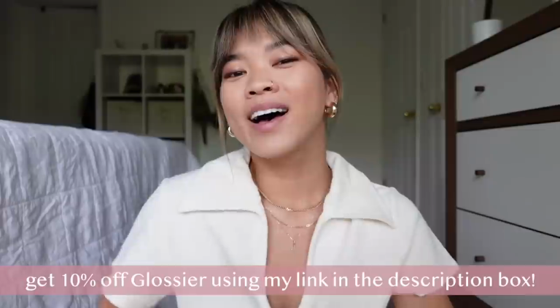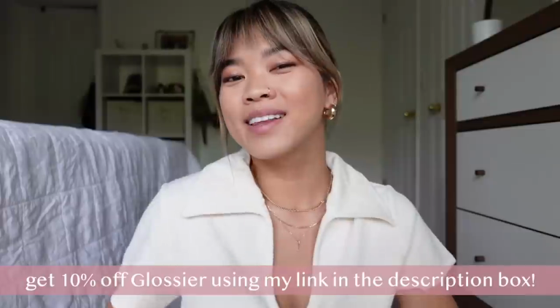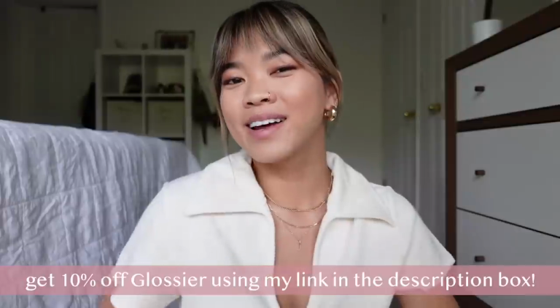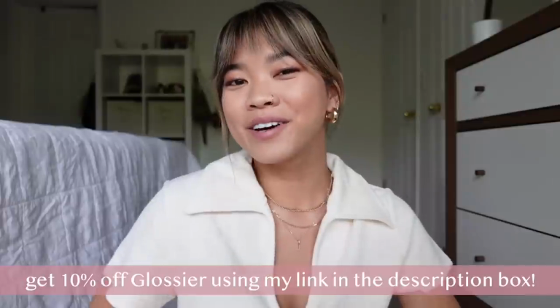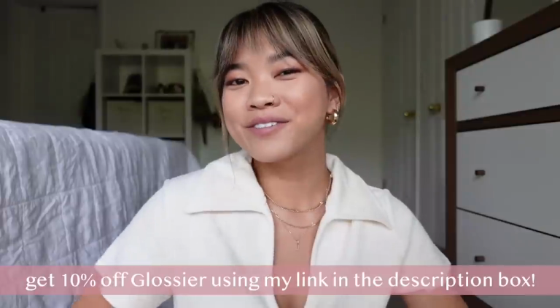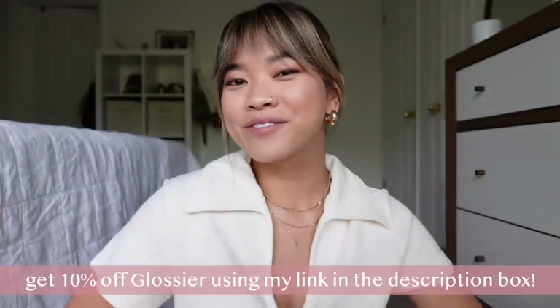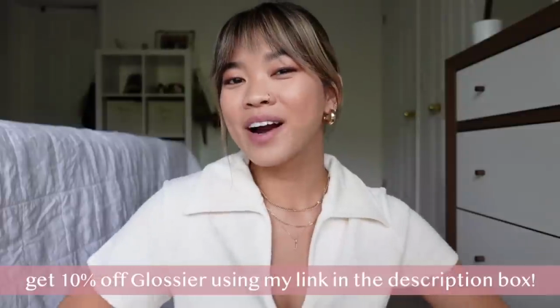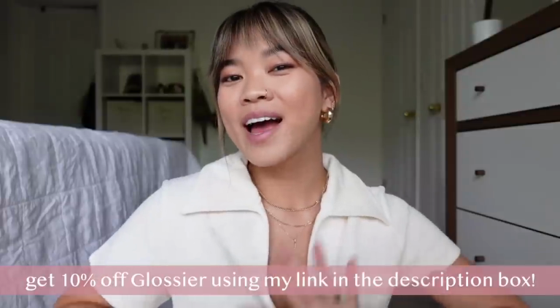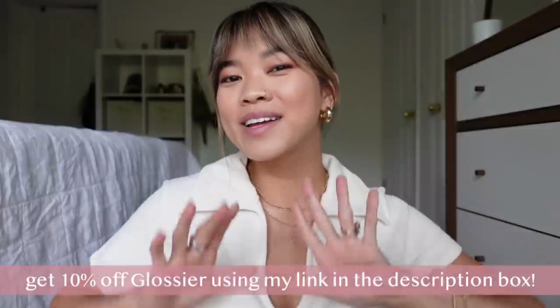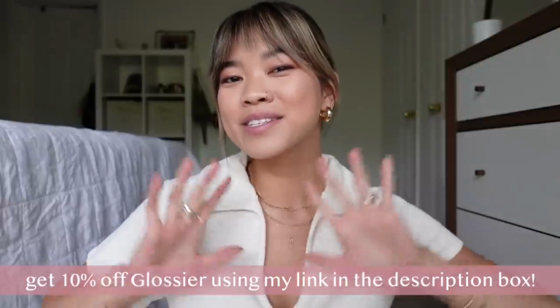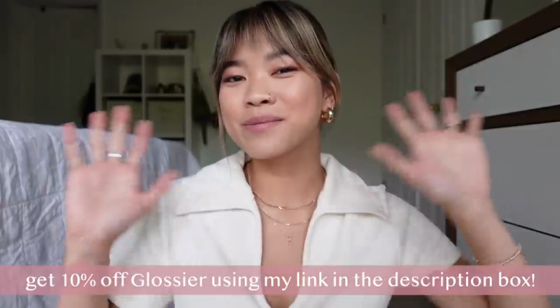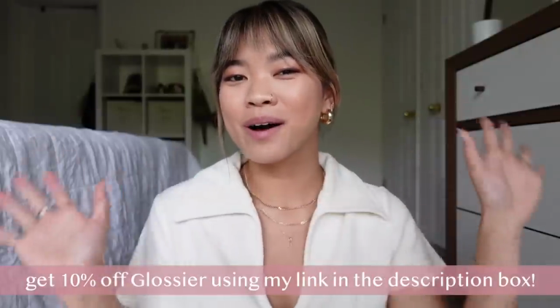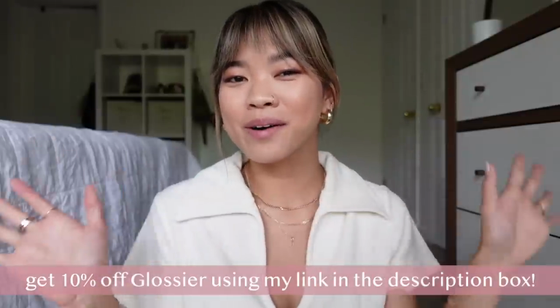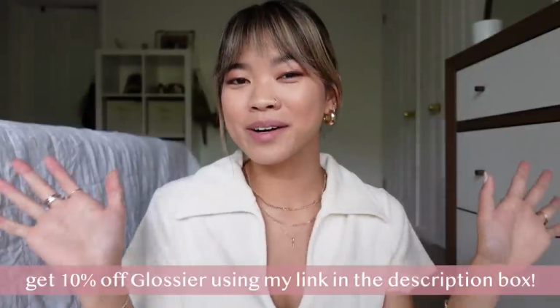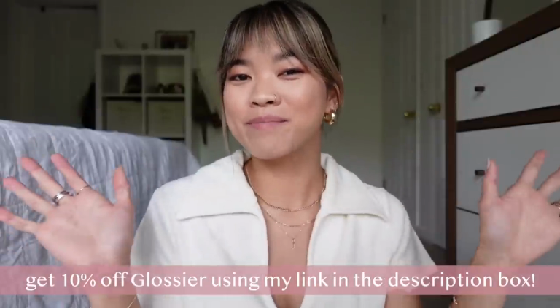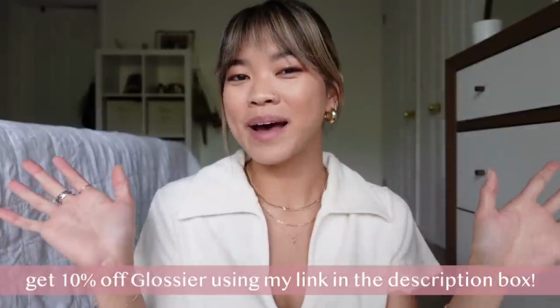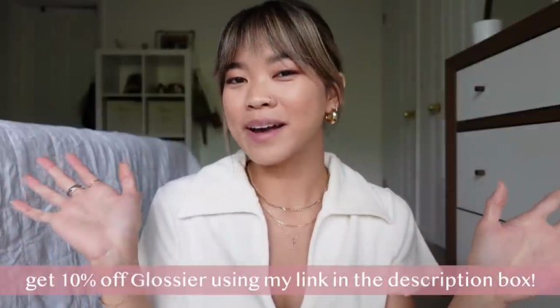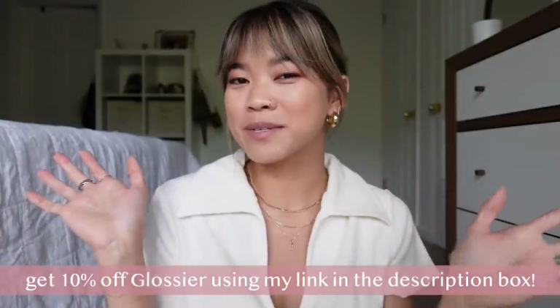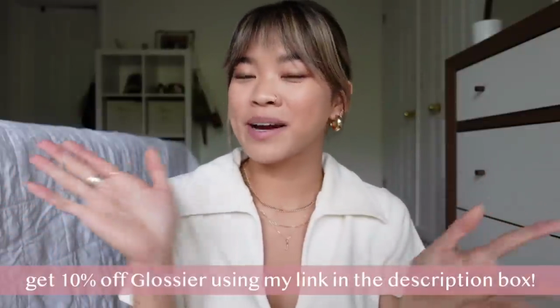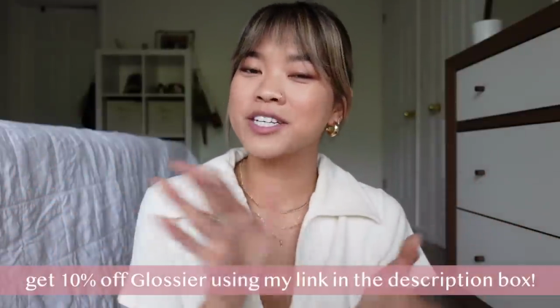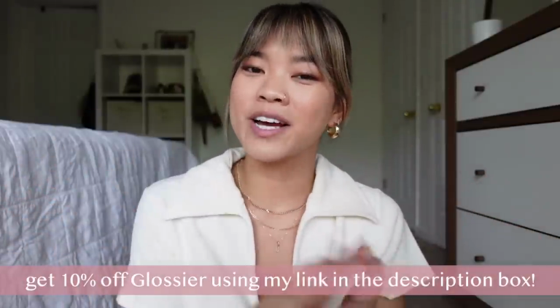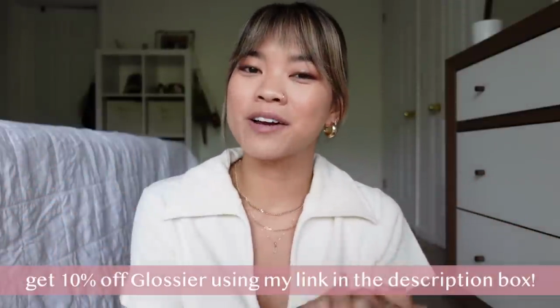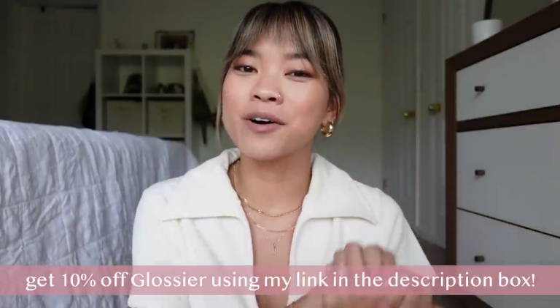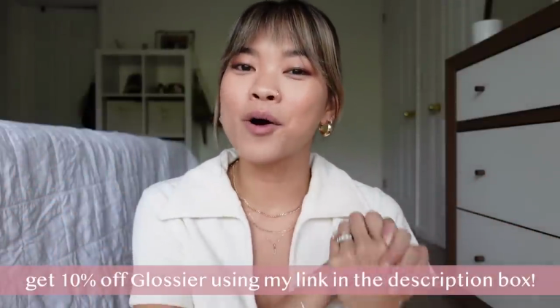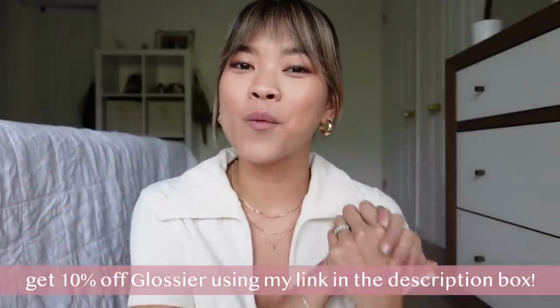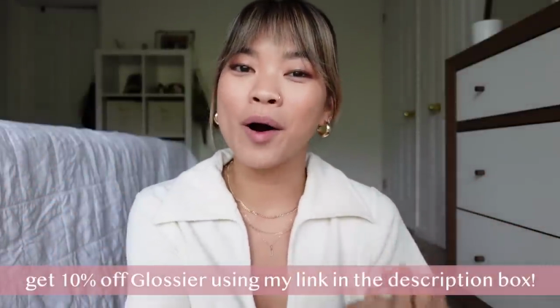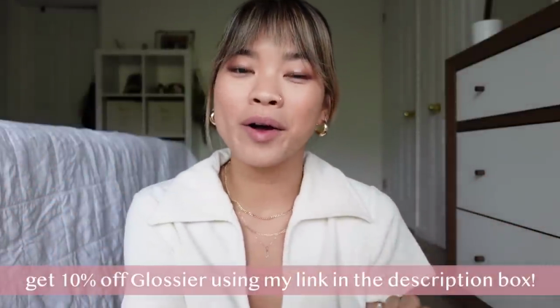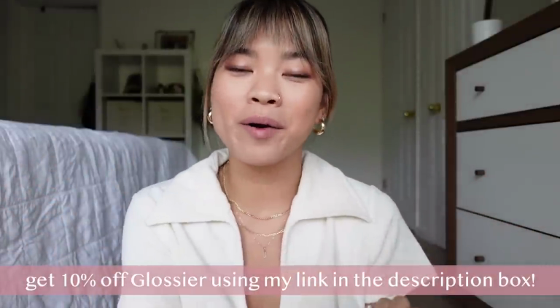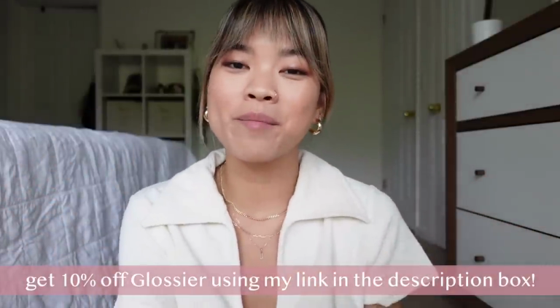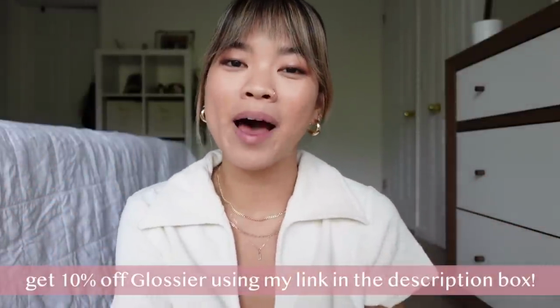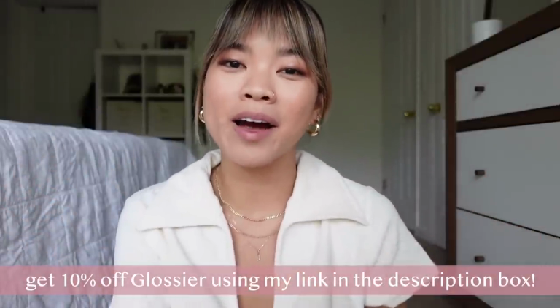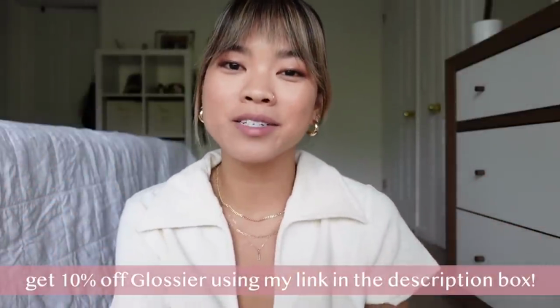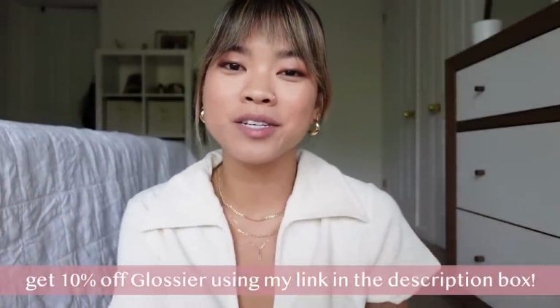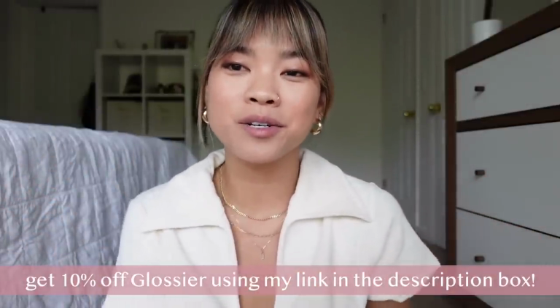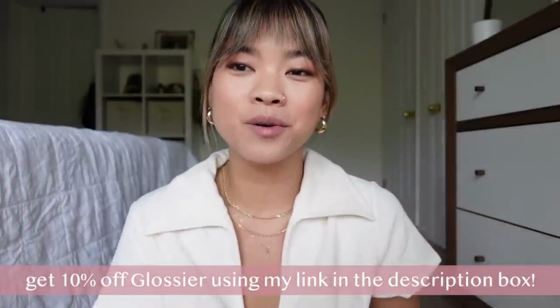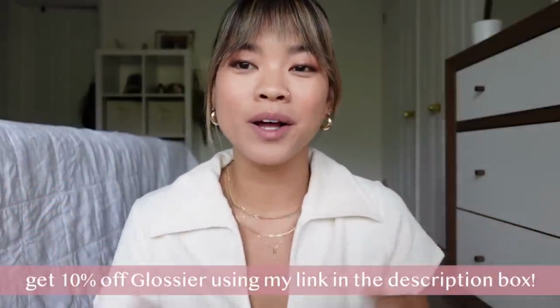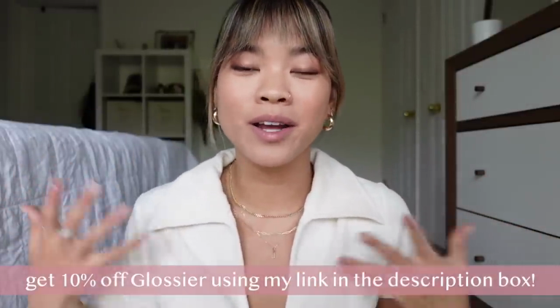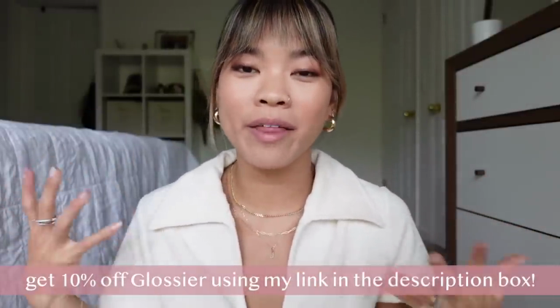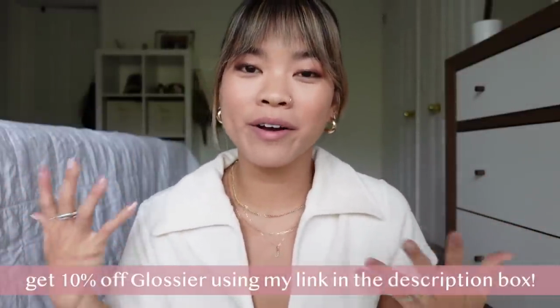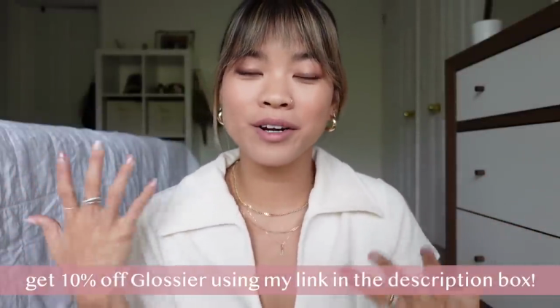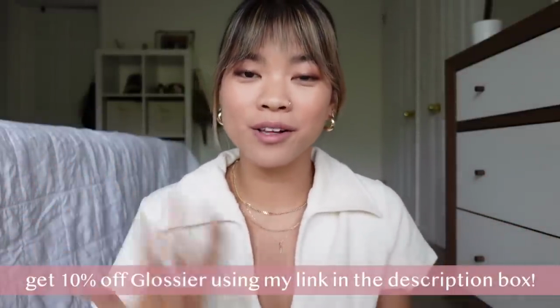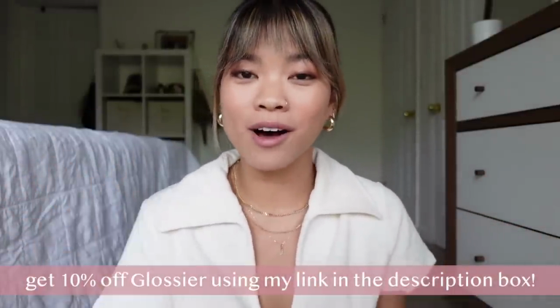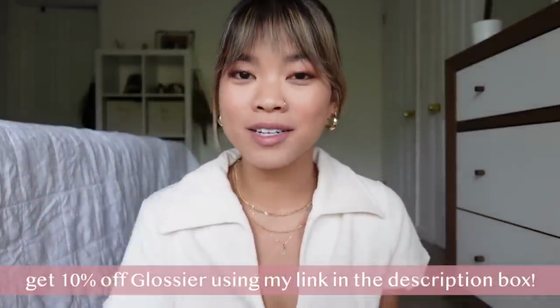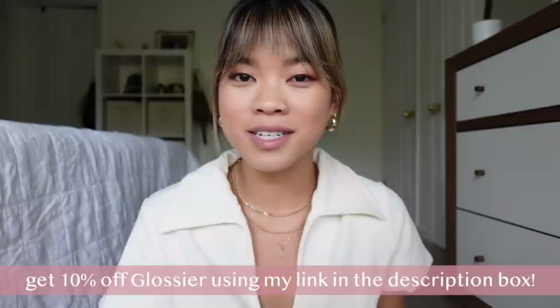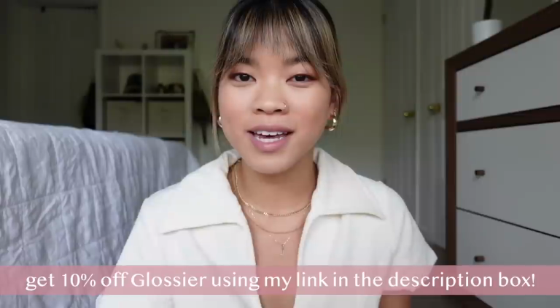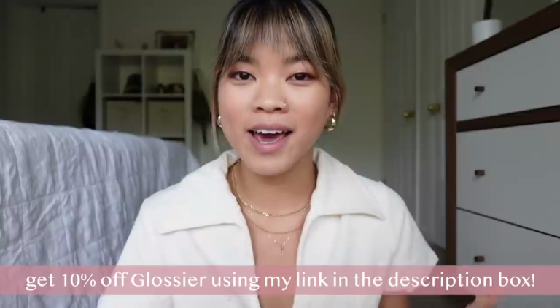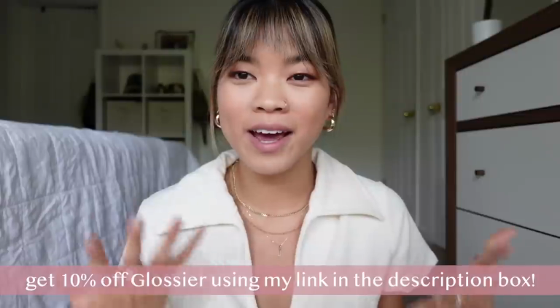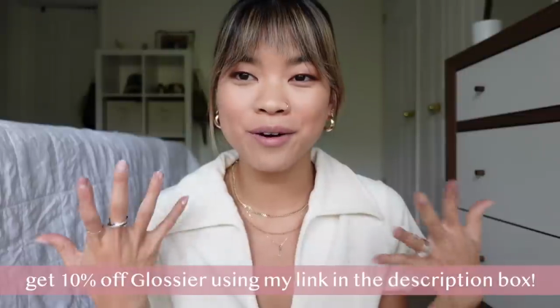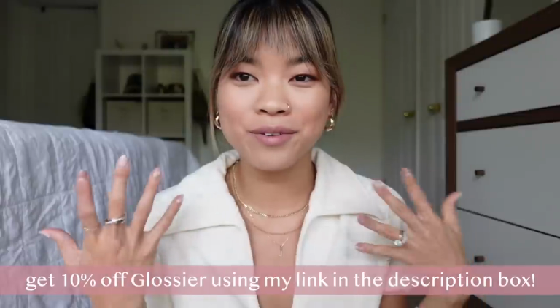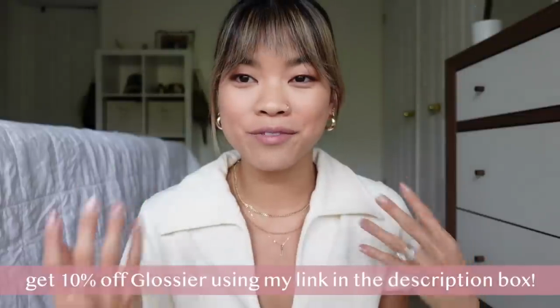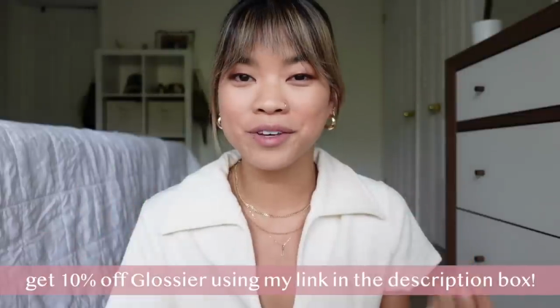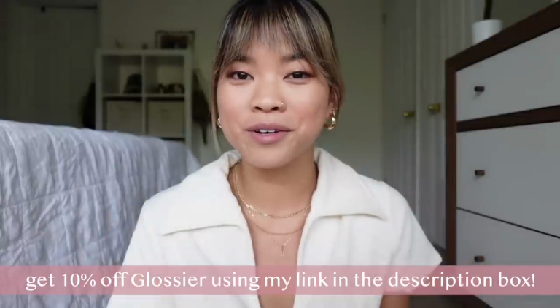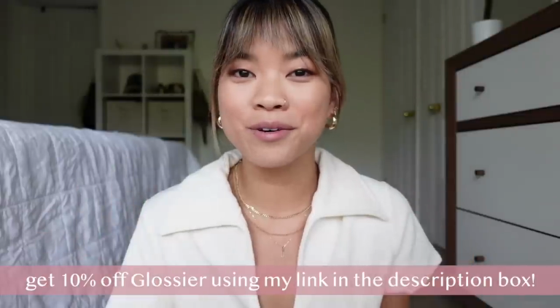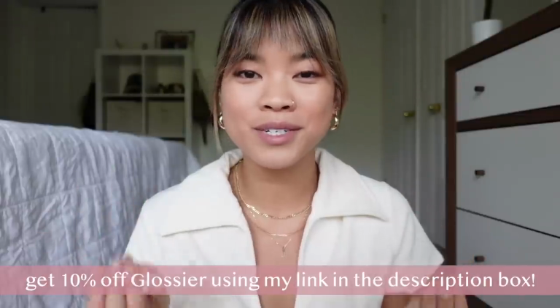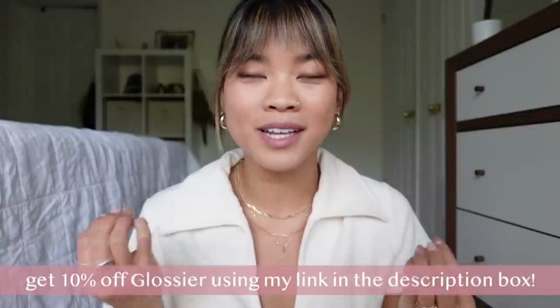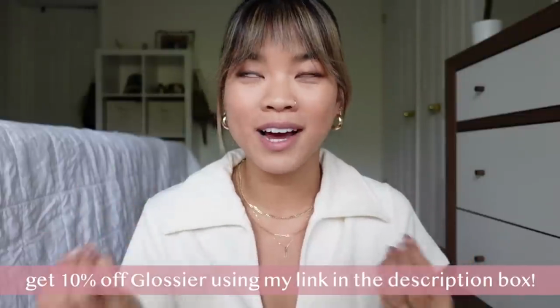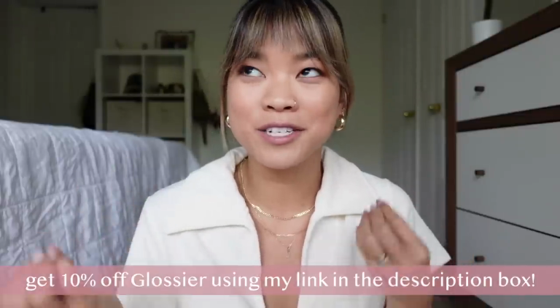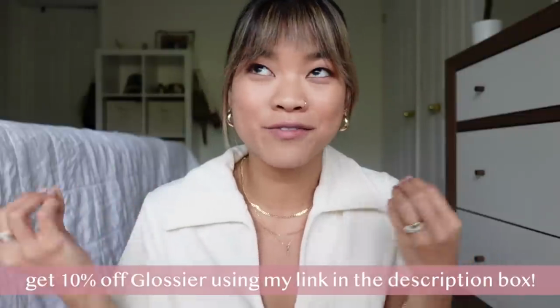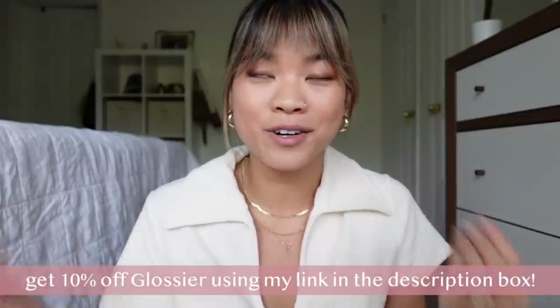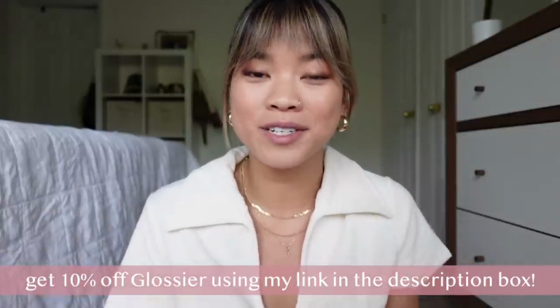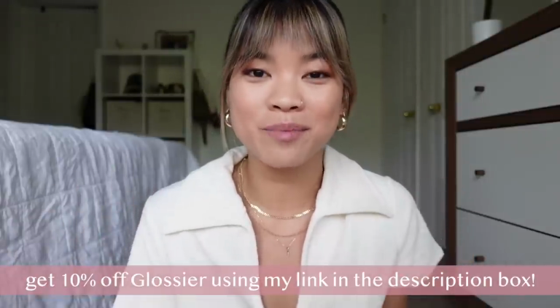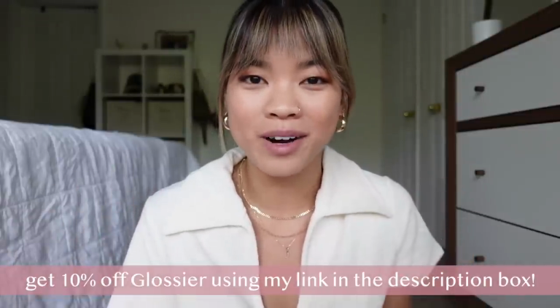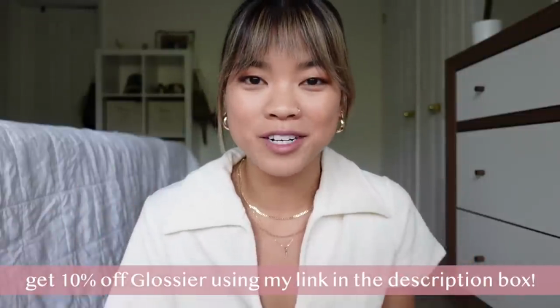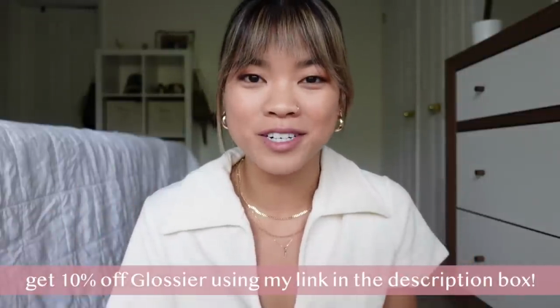Hello friends! Welcome back to my channel. Welcome back to another Glossier review slash first impressions.